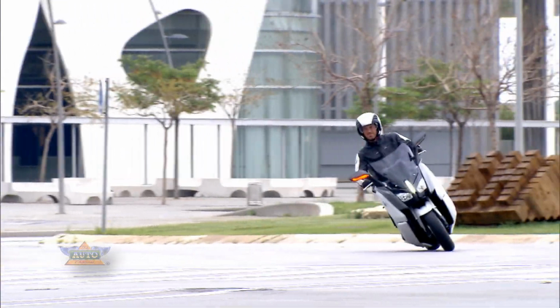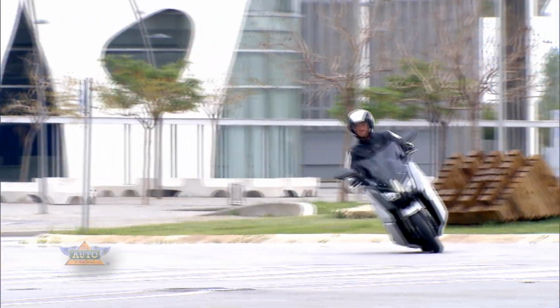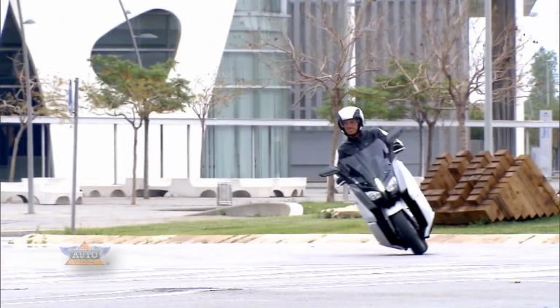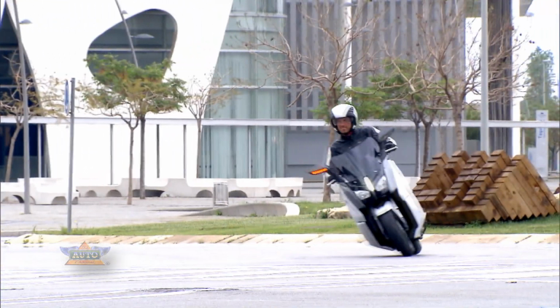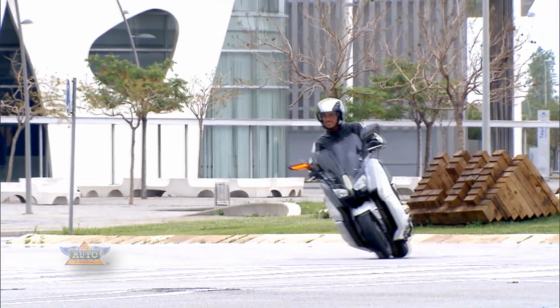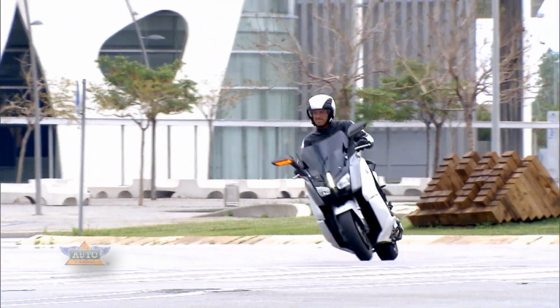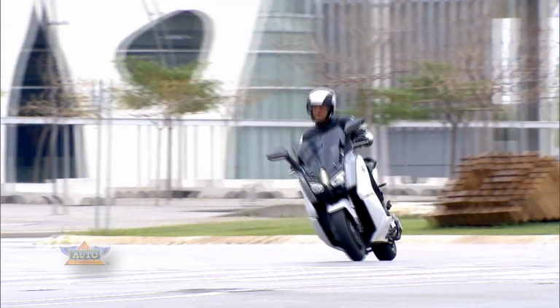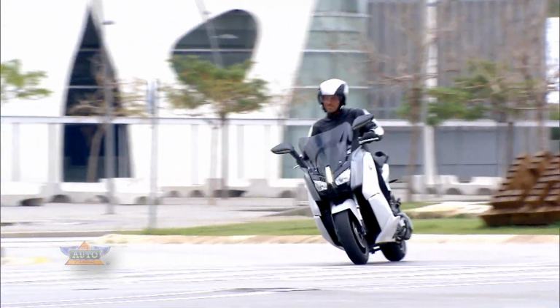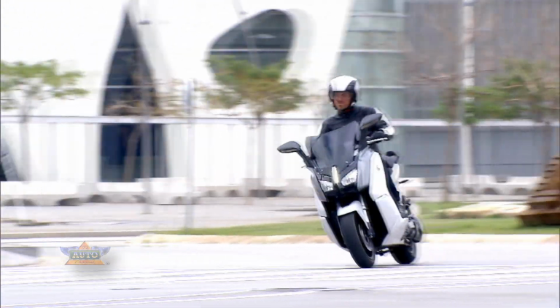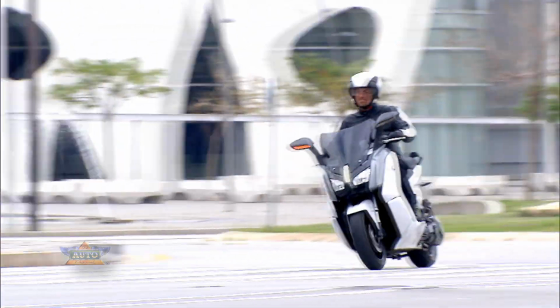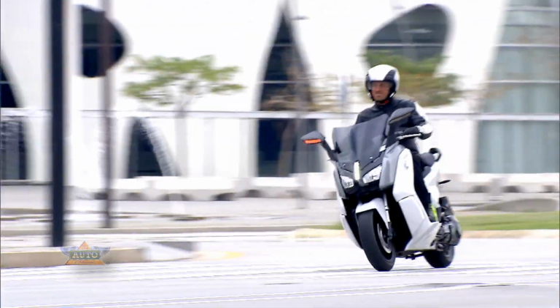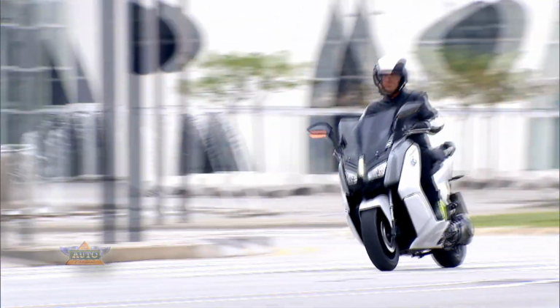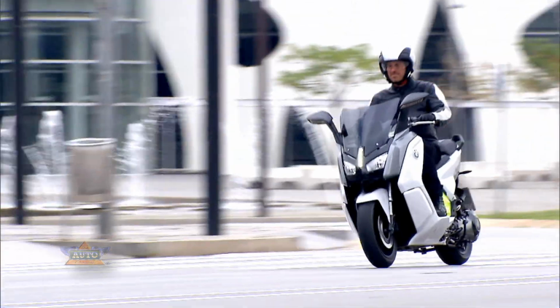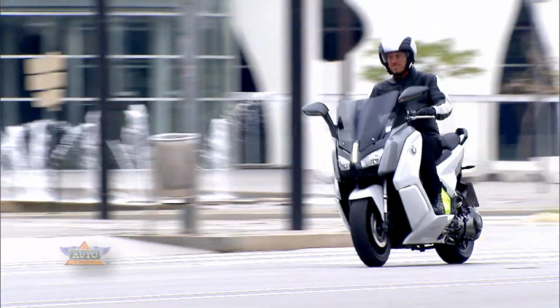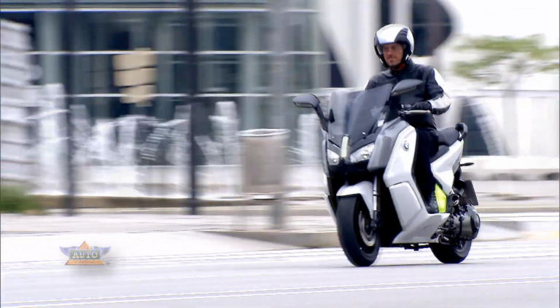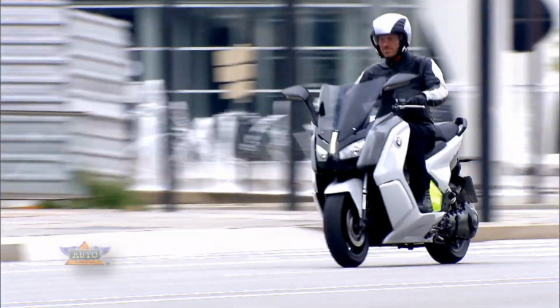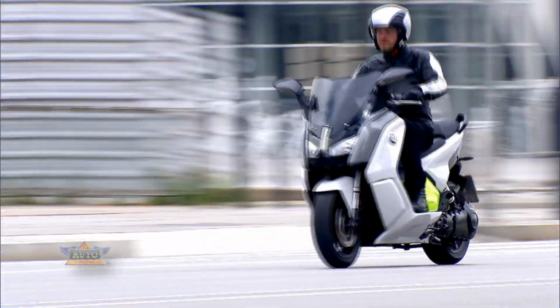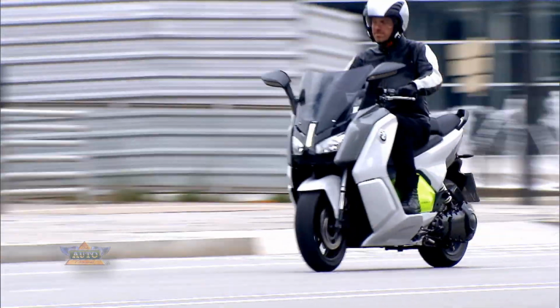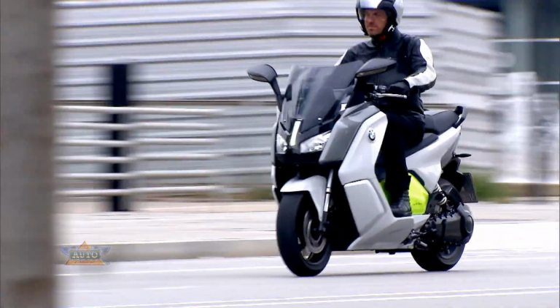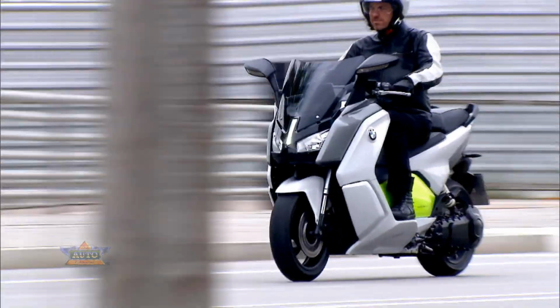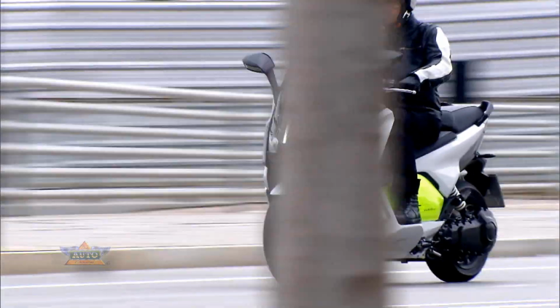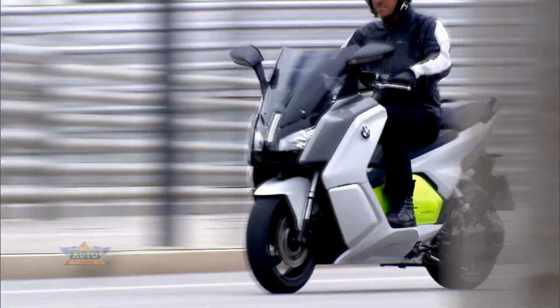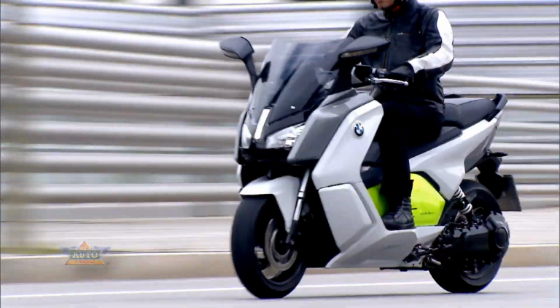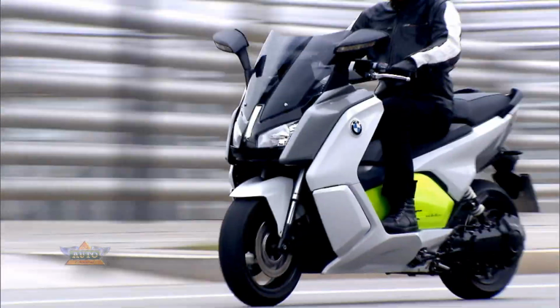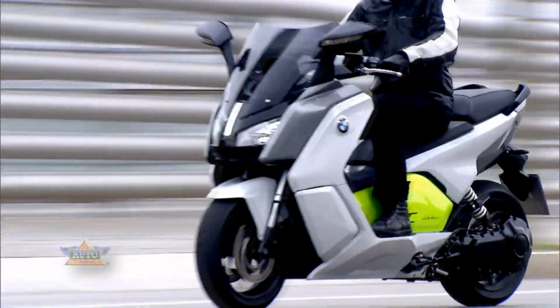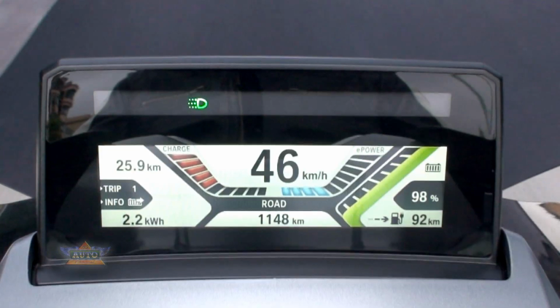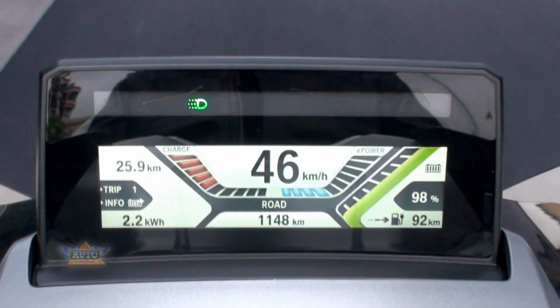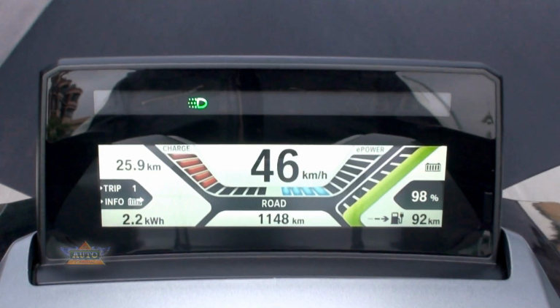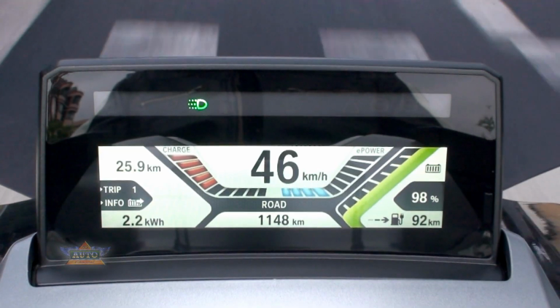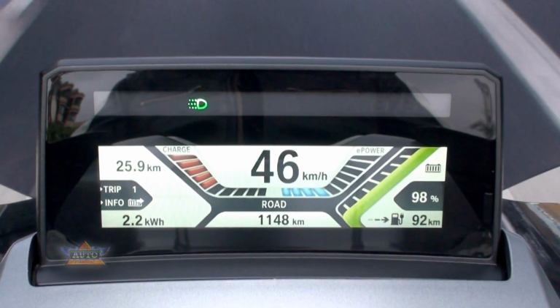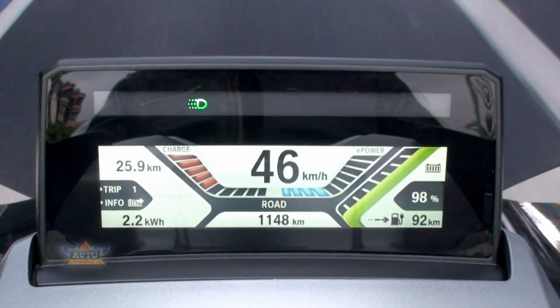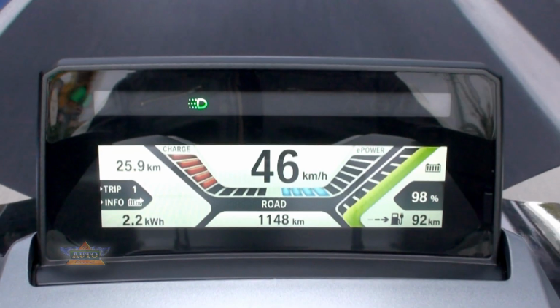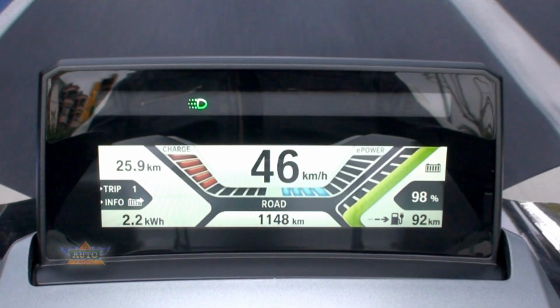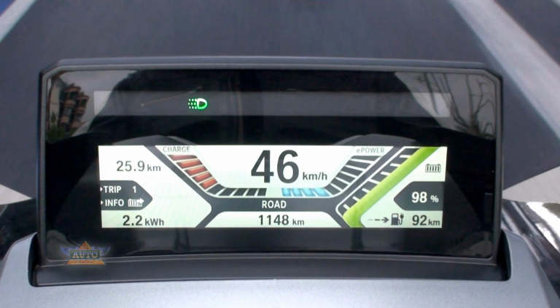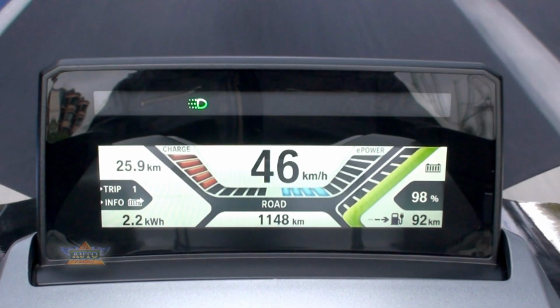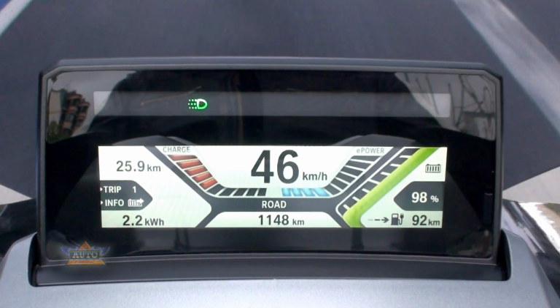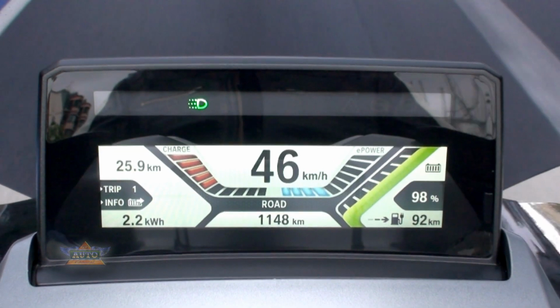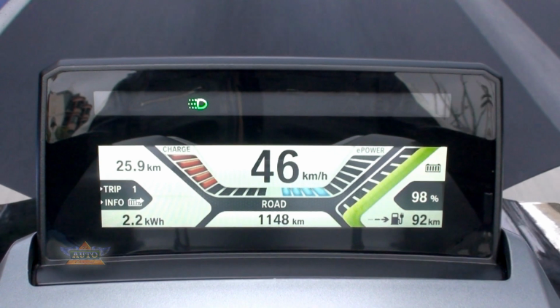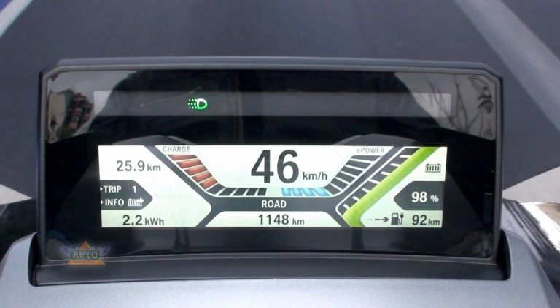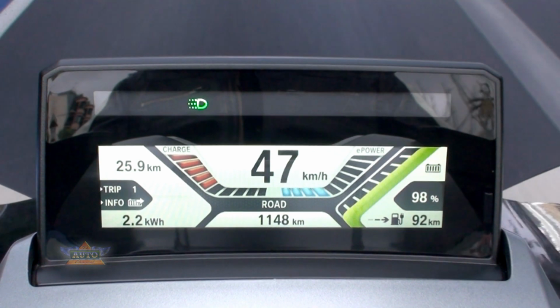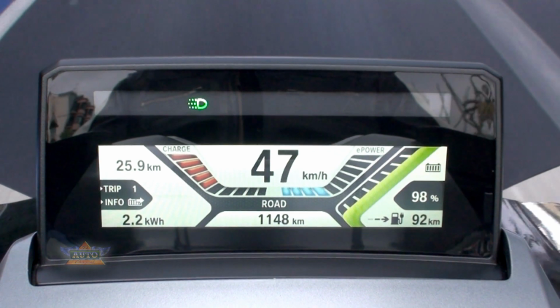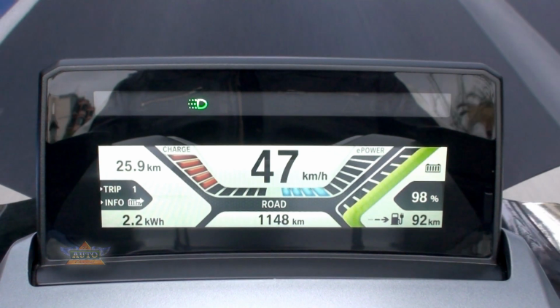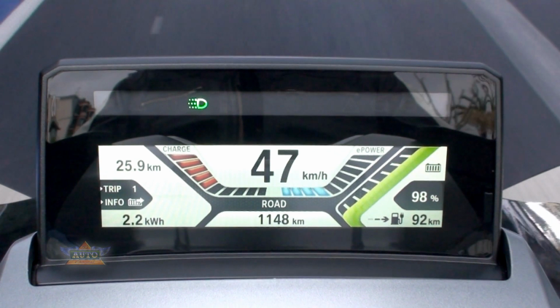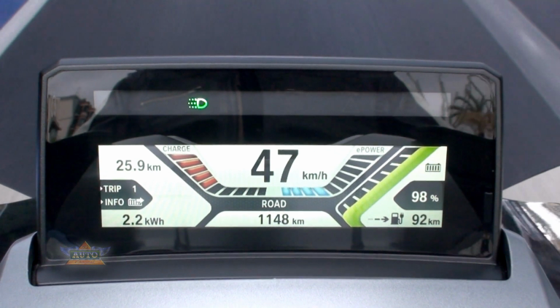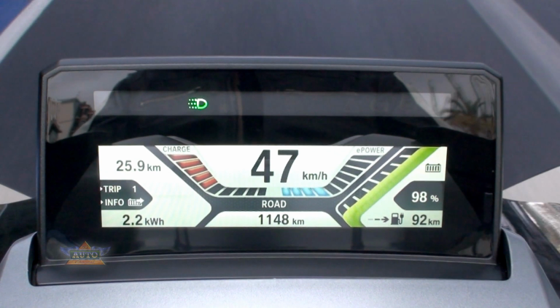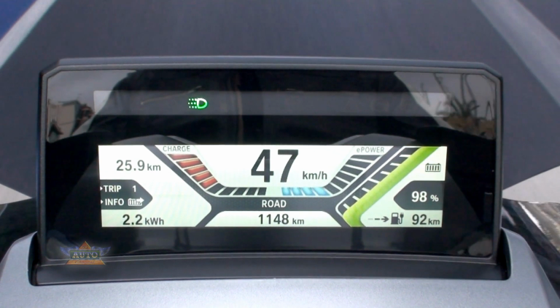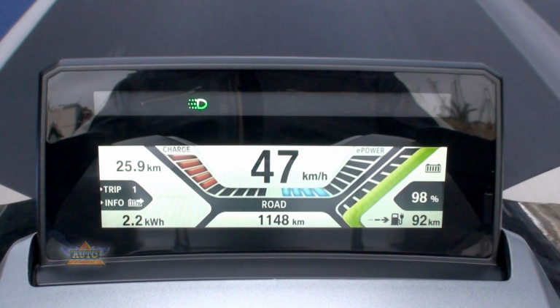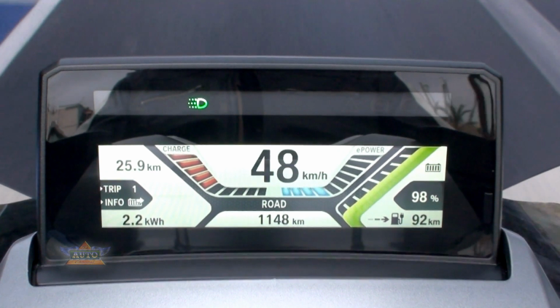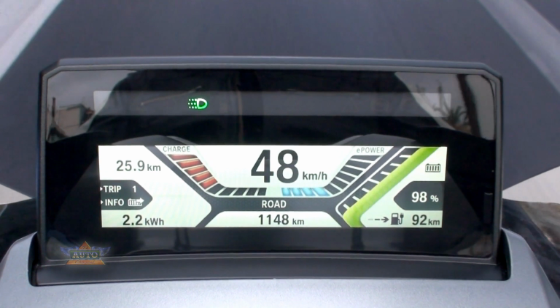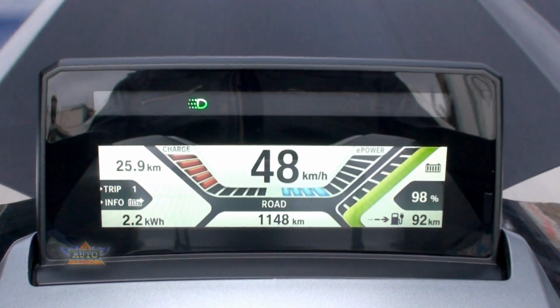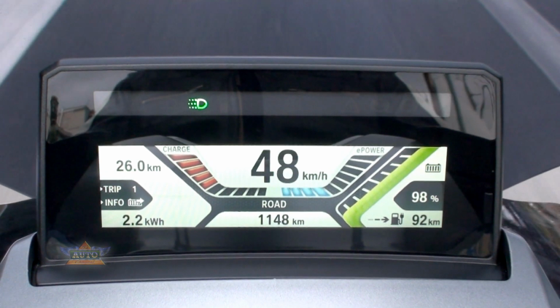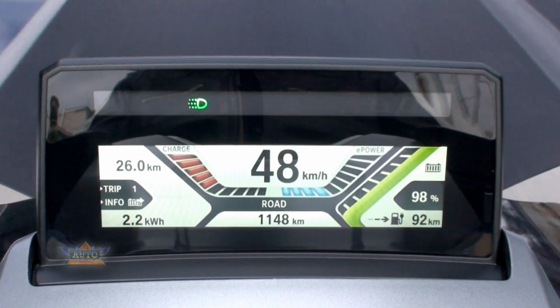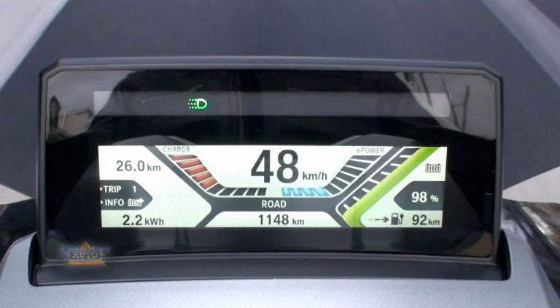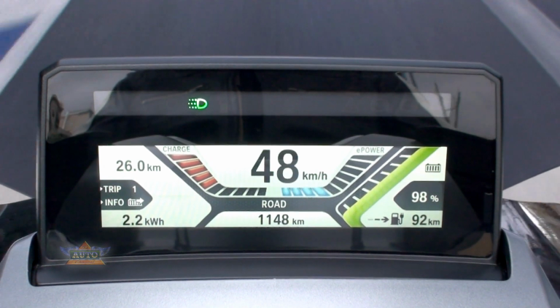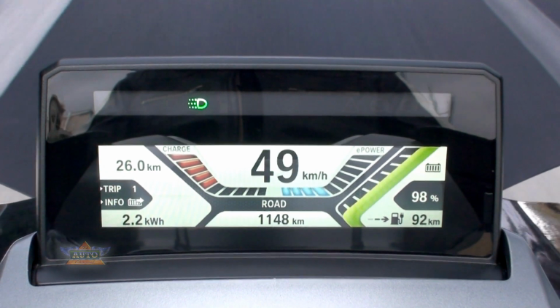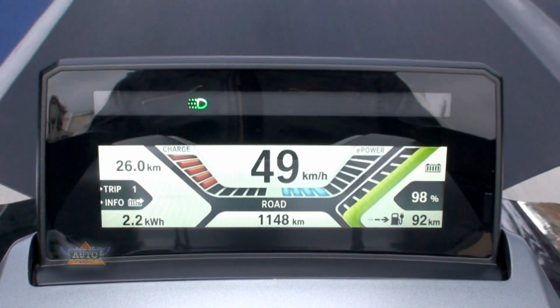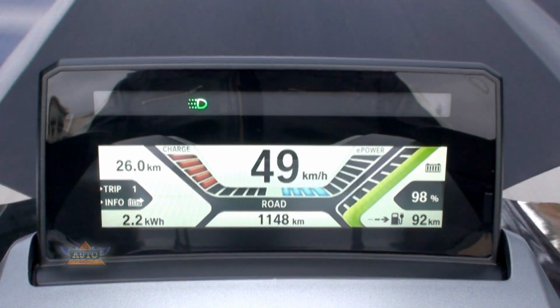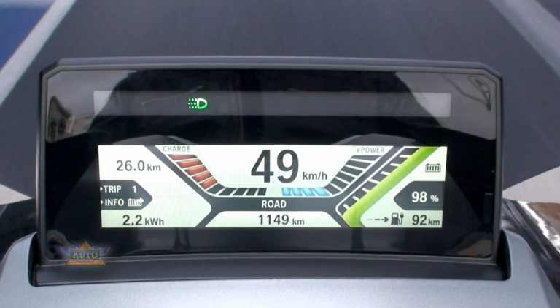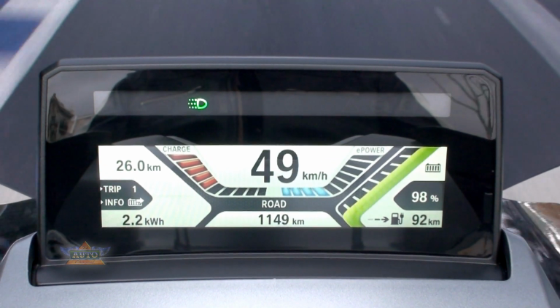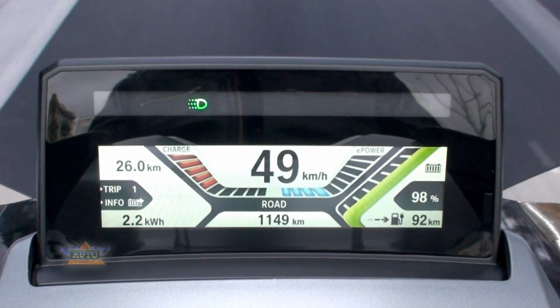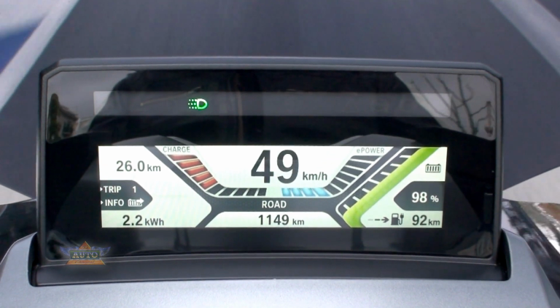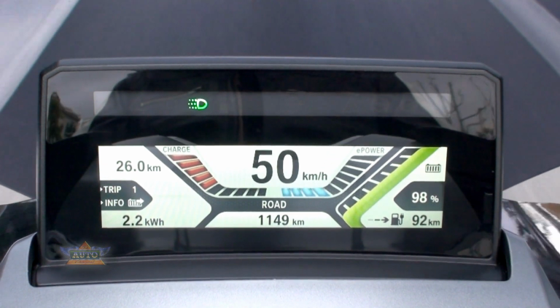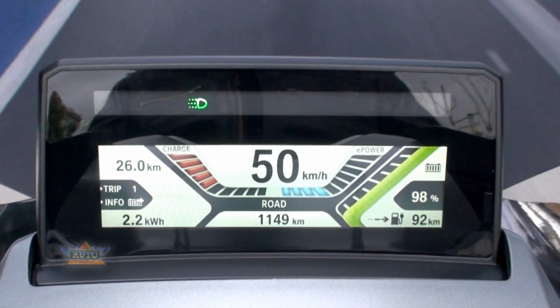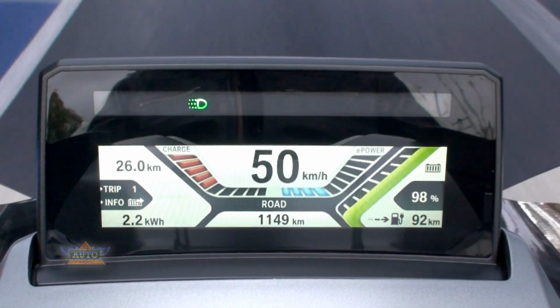There's much more information displayed: average speed, consumption, battery charge status, and remaining range.